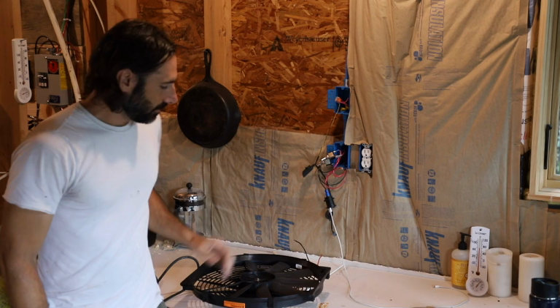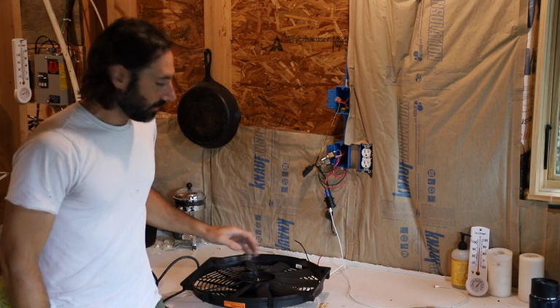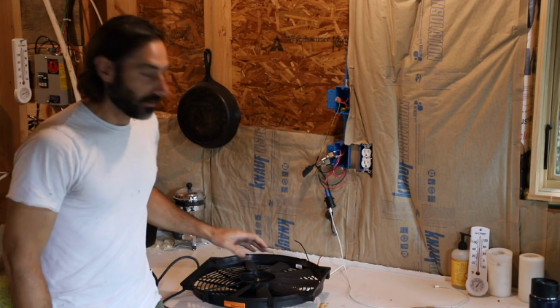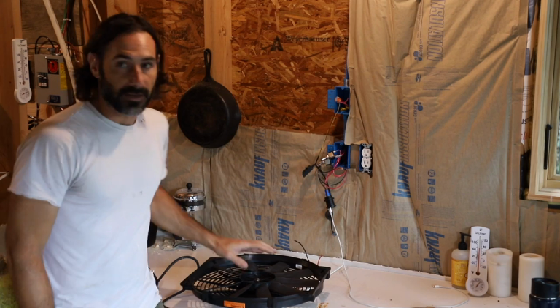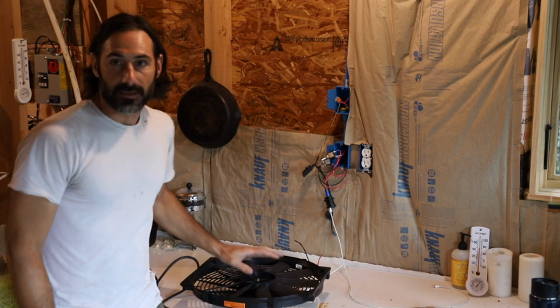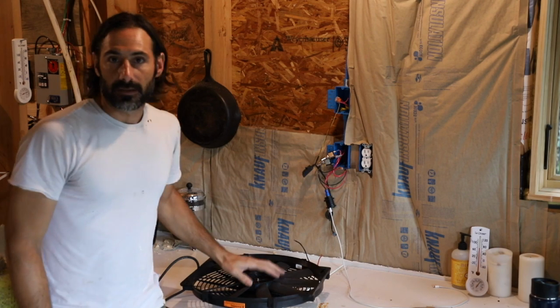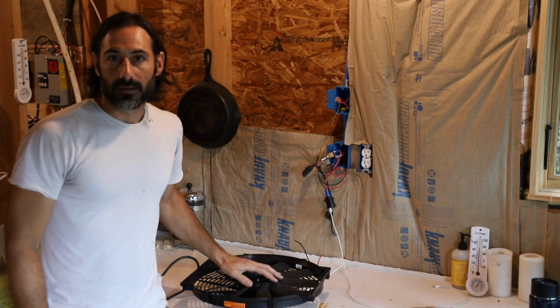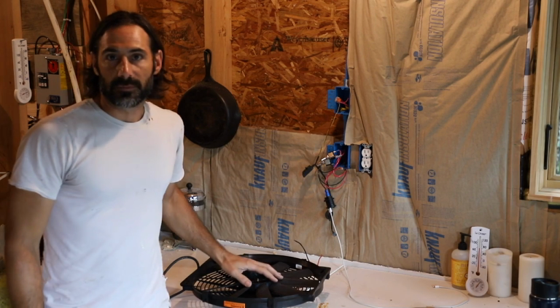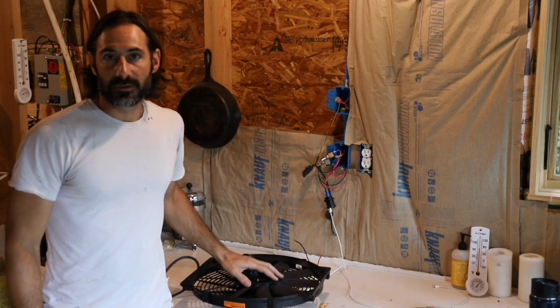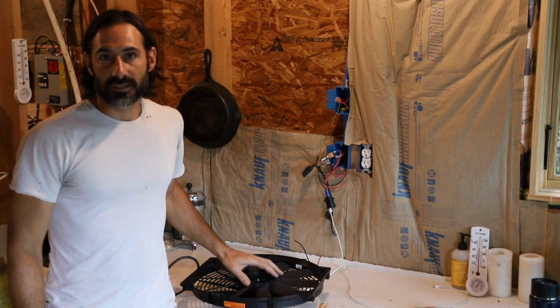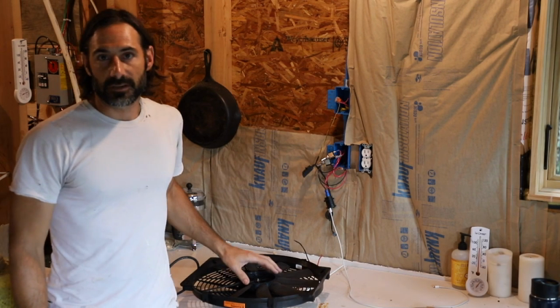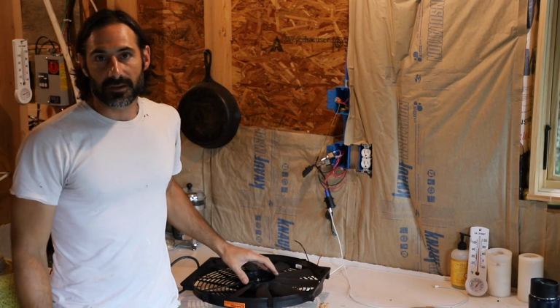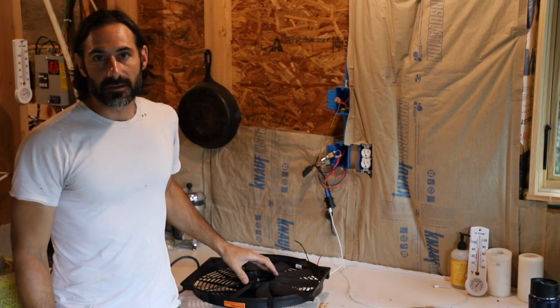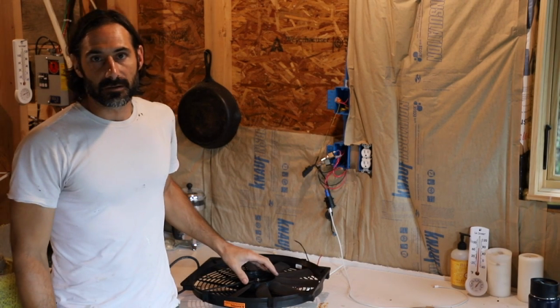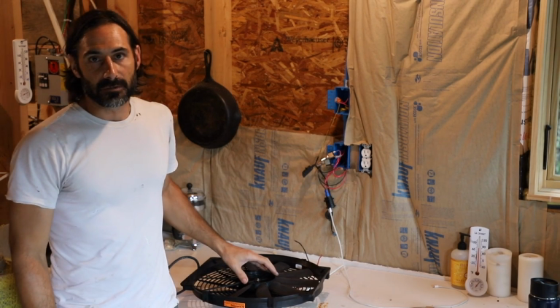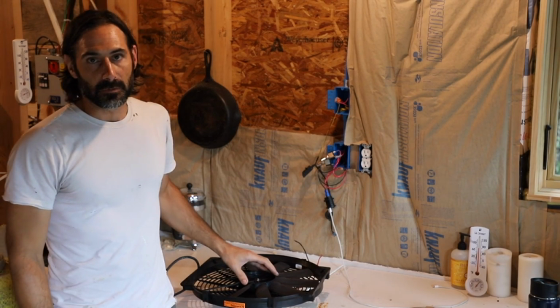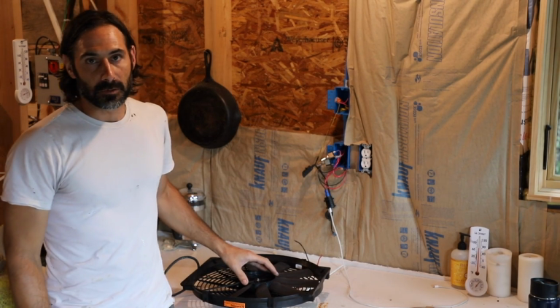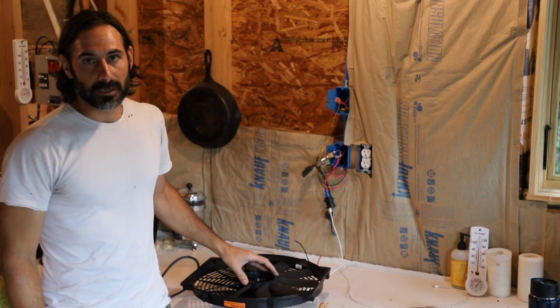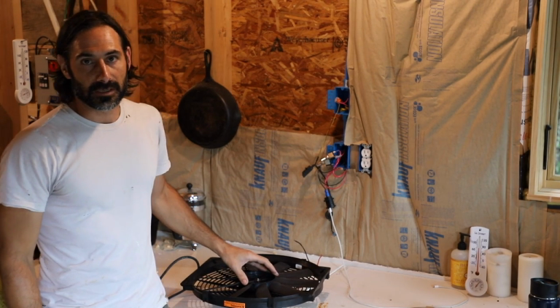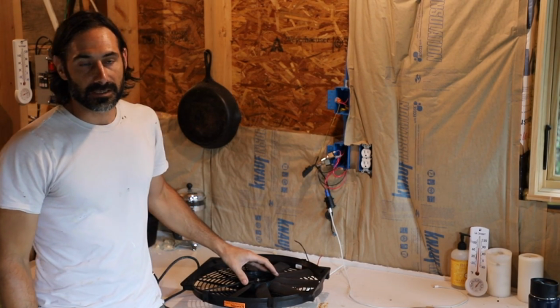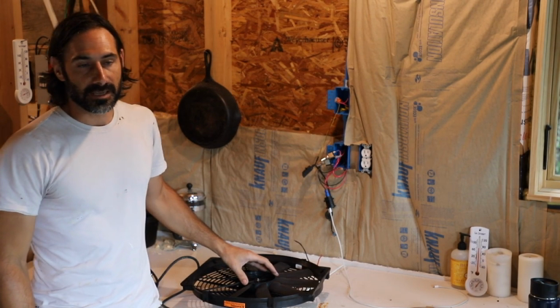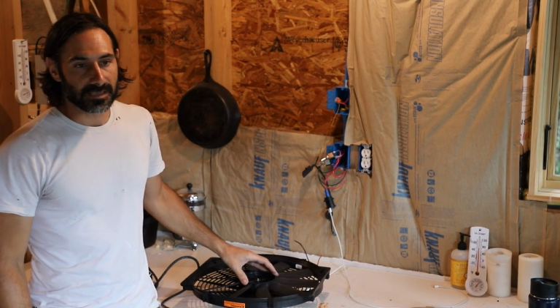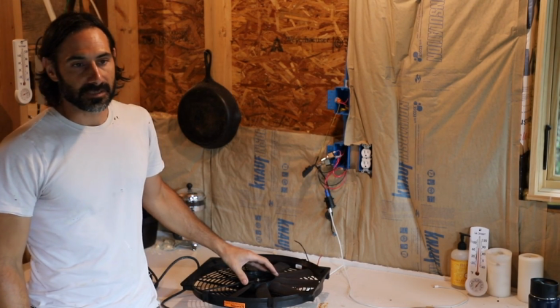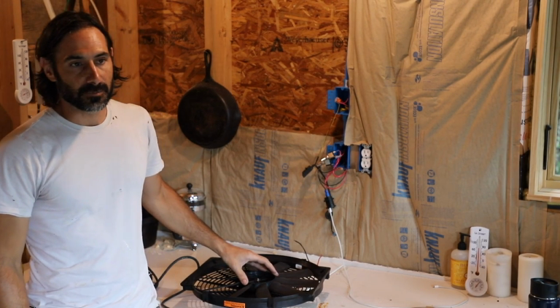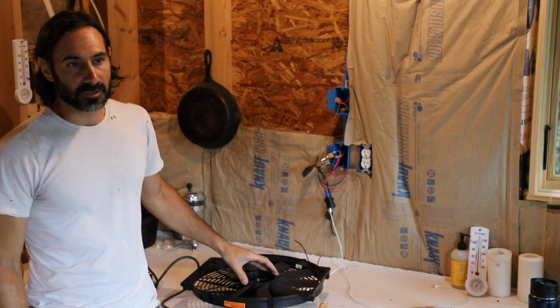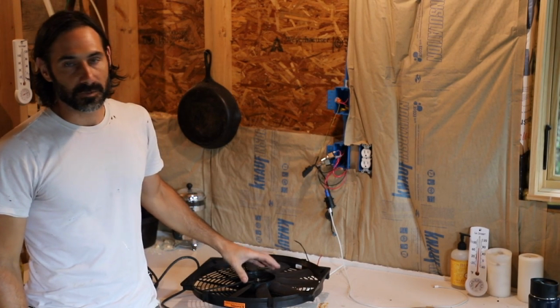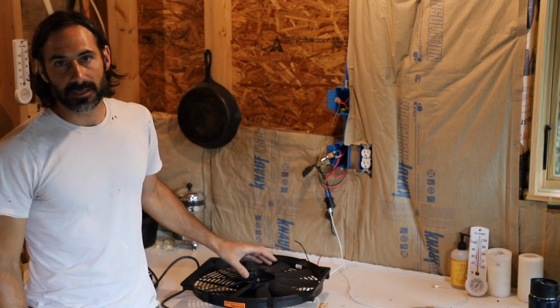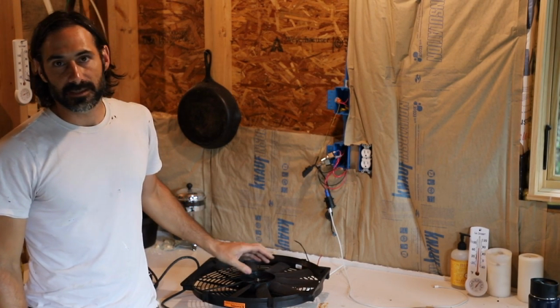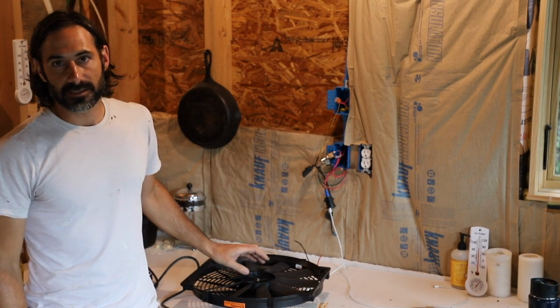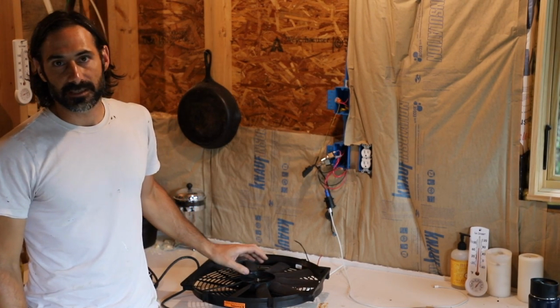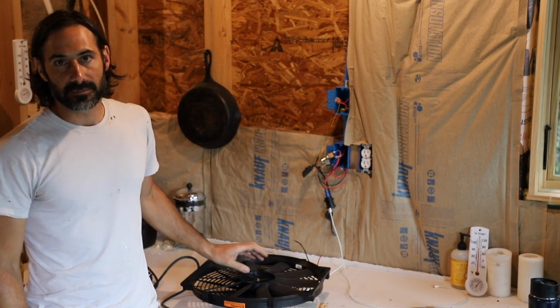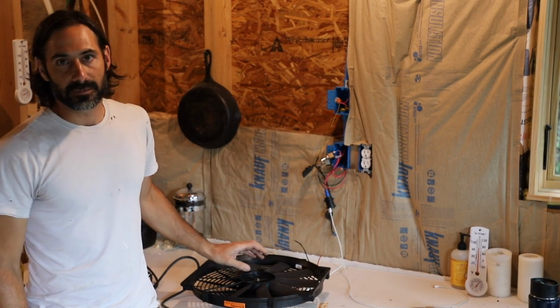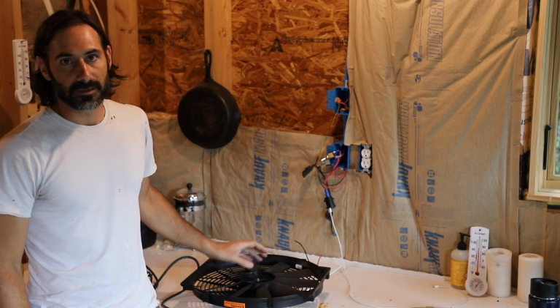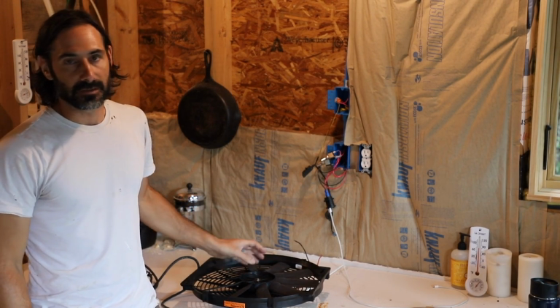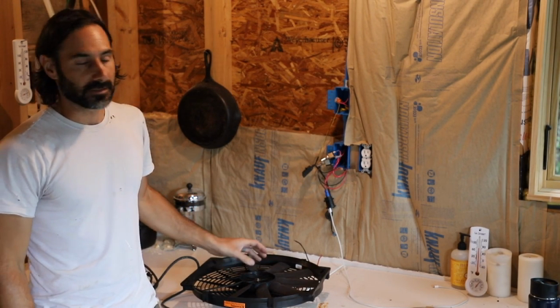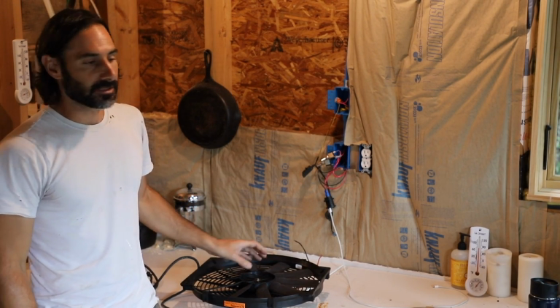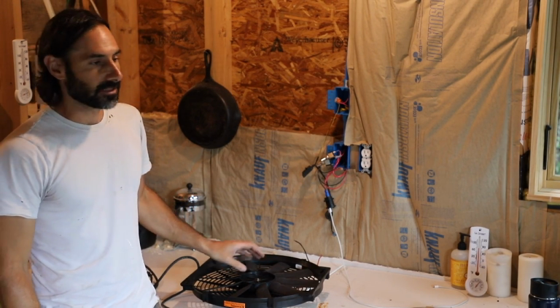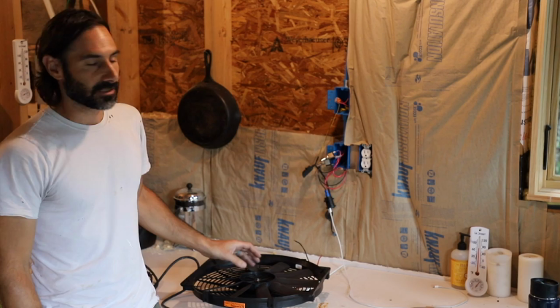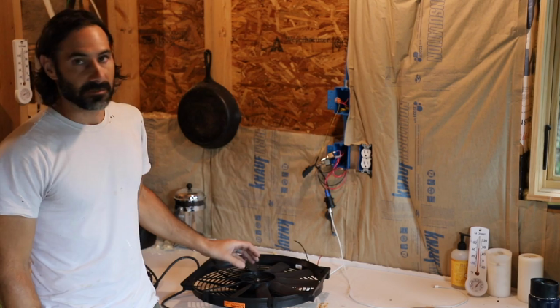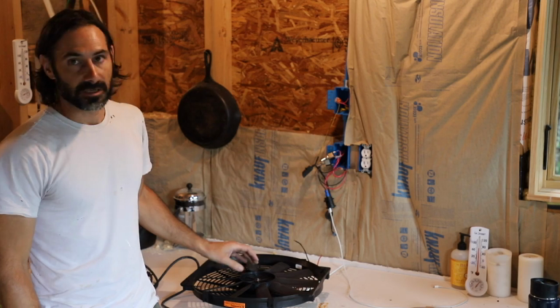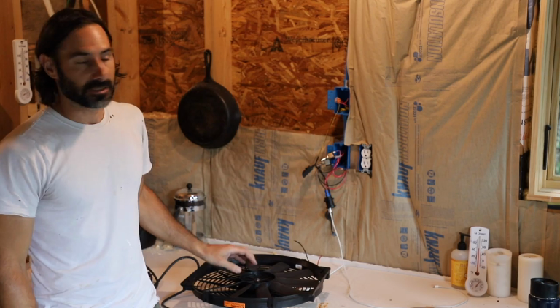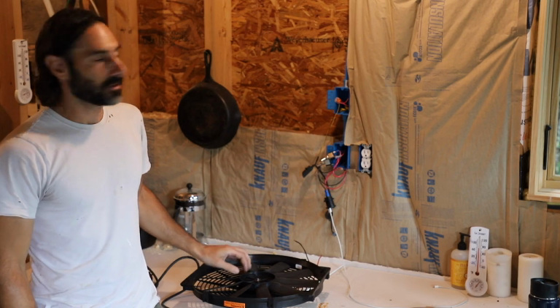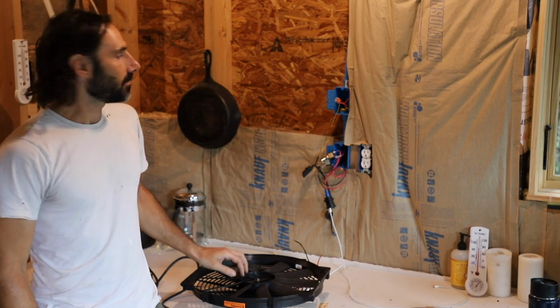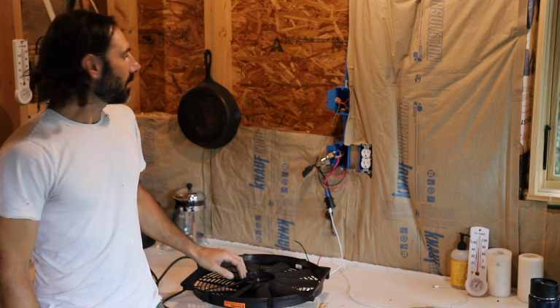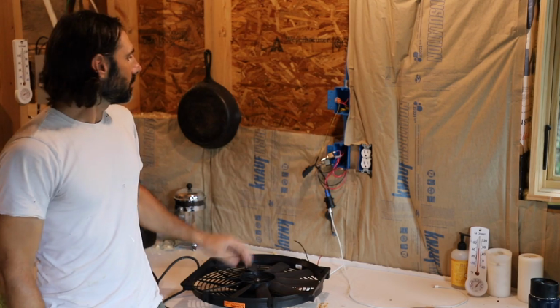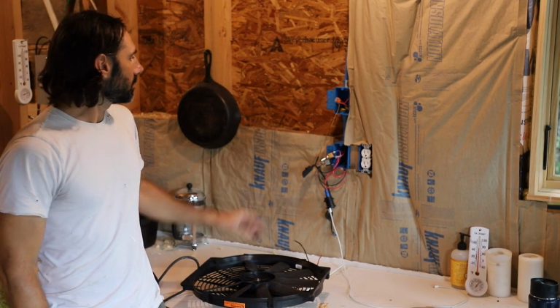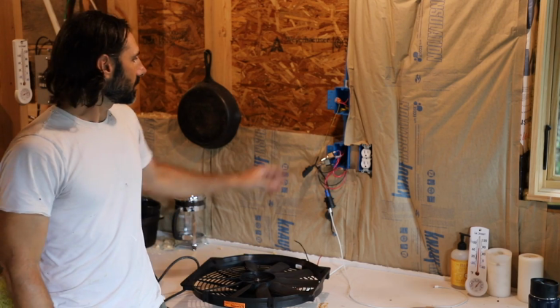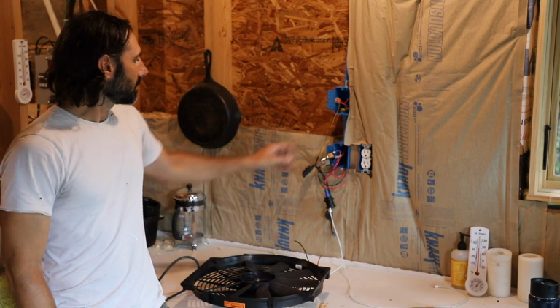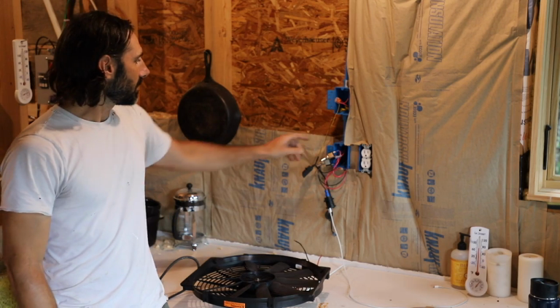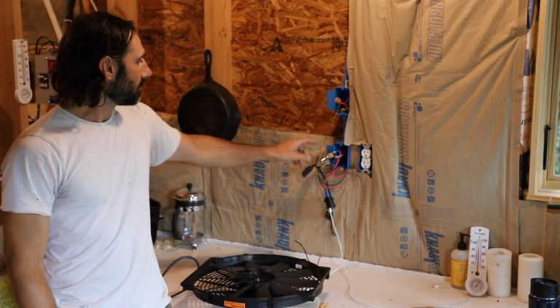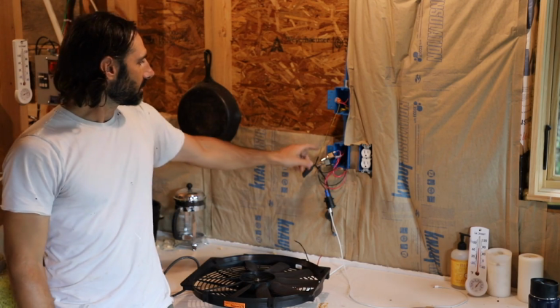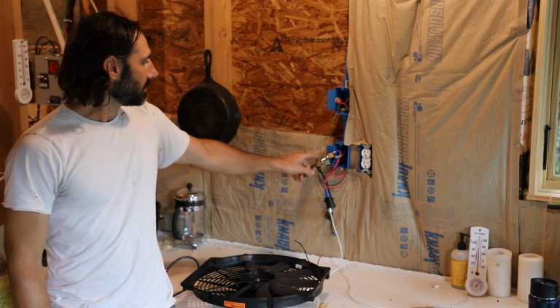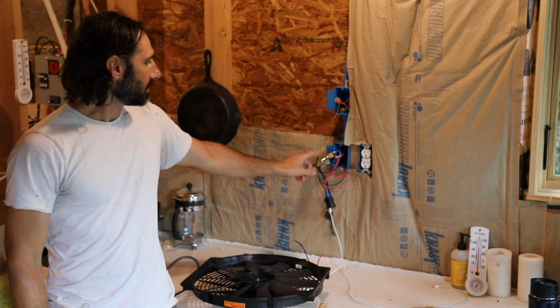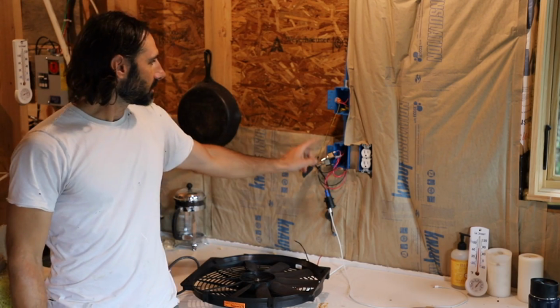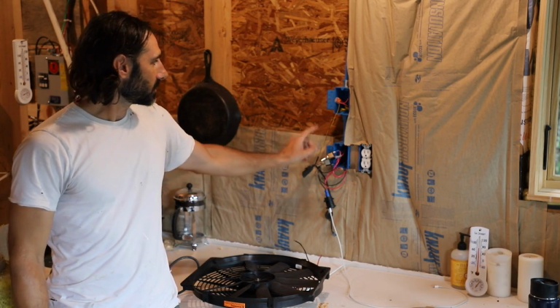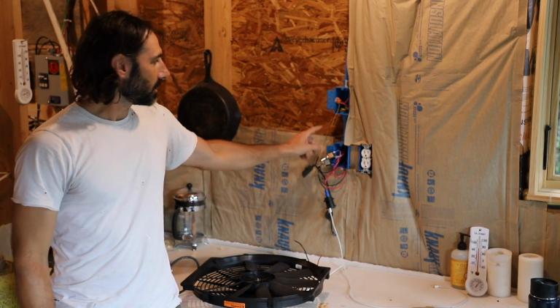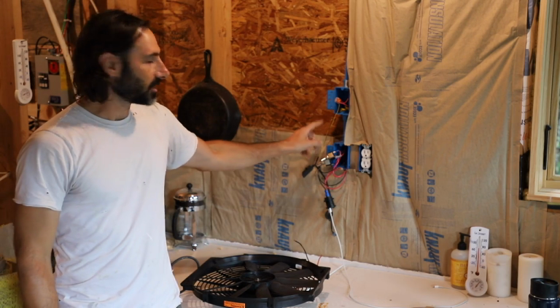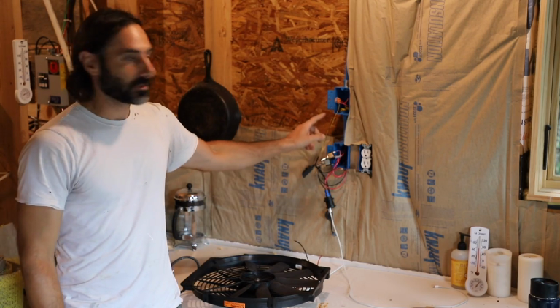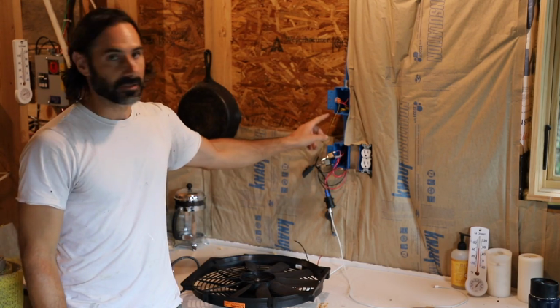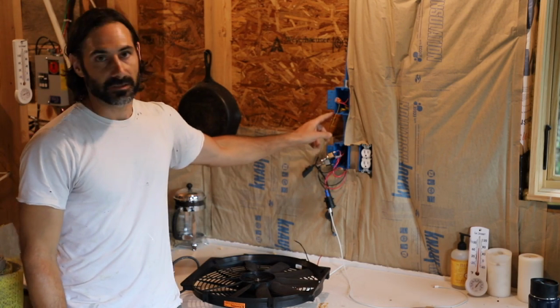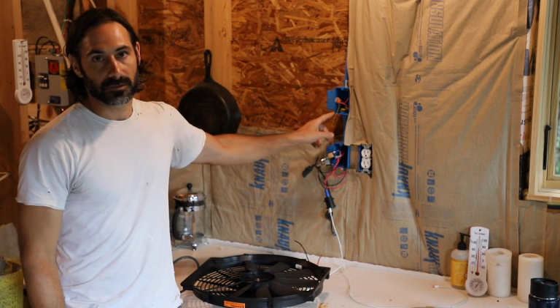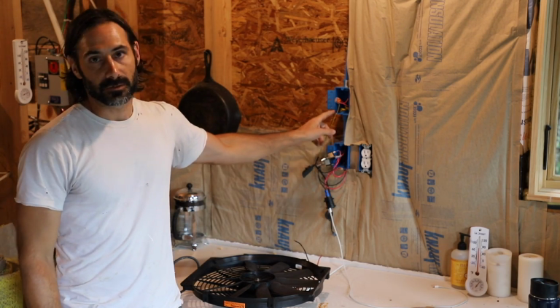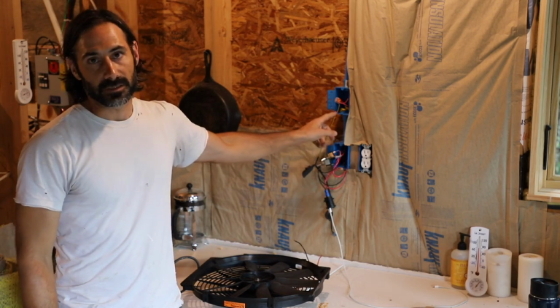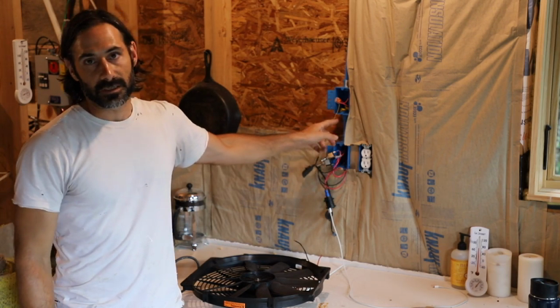I'm pretty sure I know, but we're going to test which way this thing blows just to make sure by hooking it up to this switch really quick.